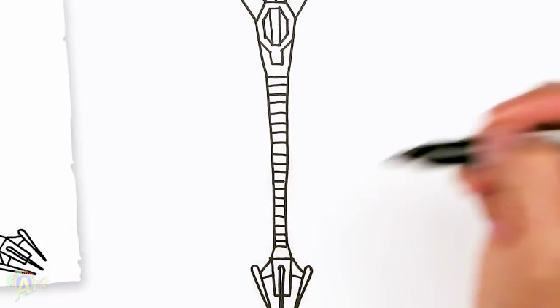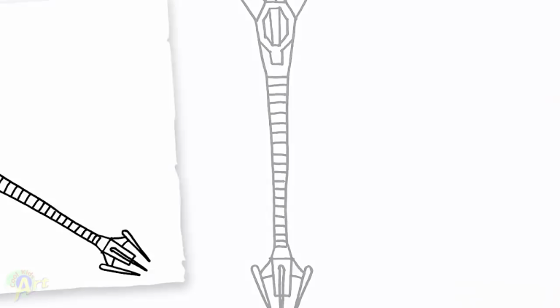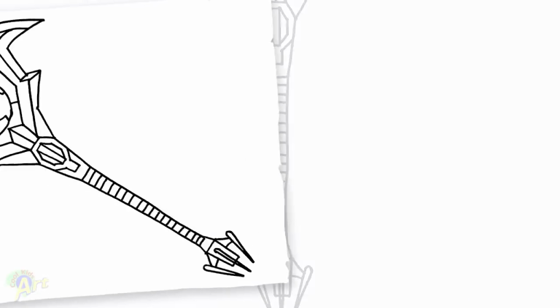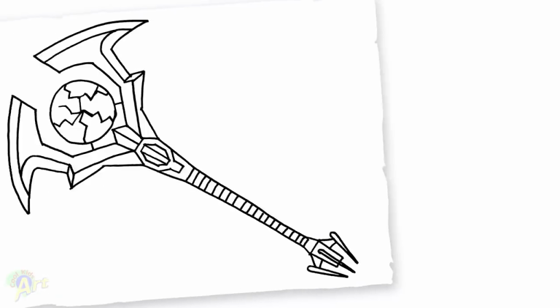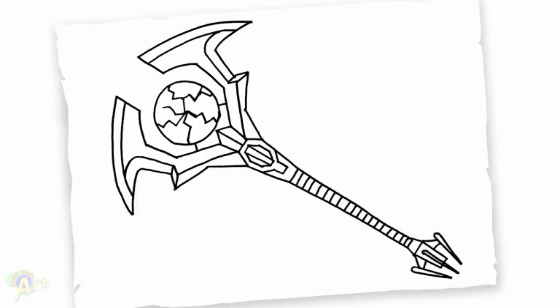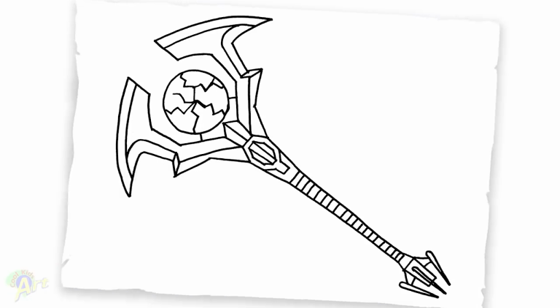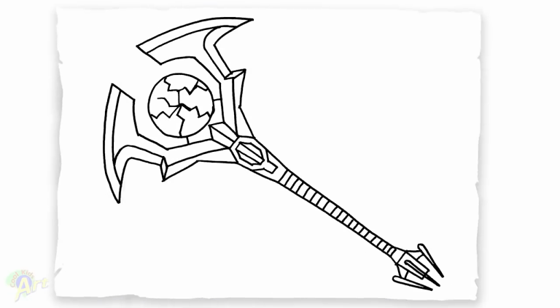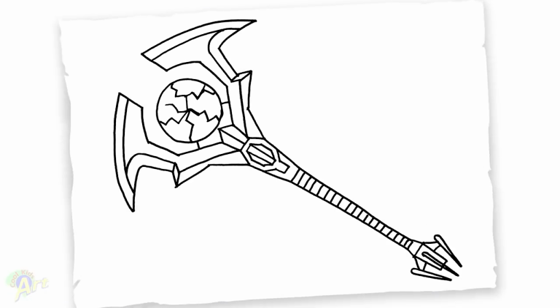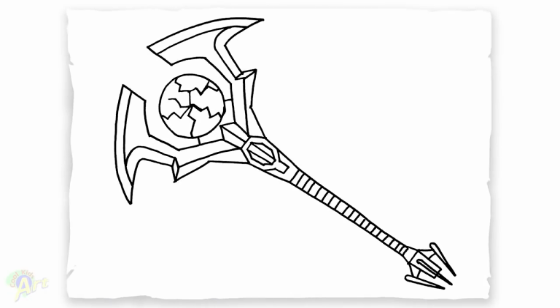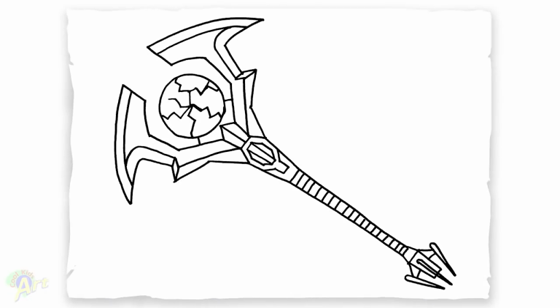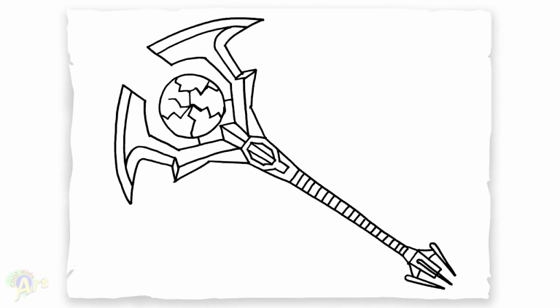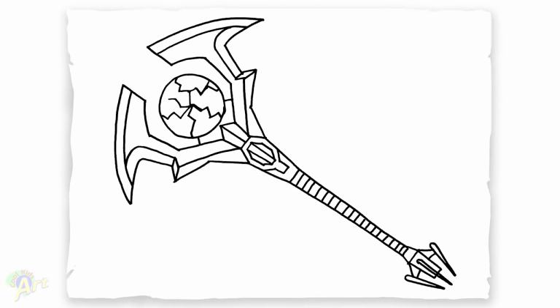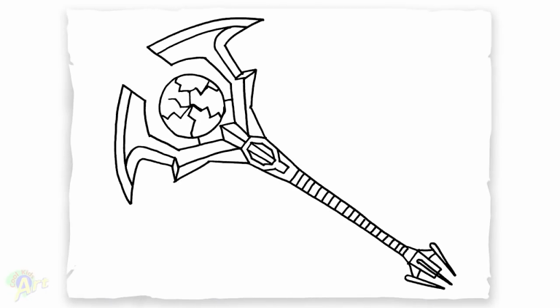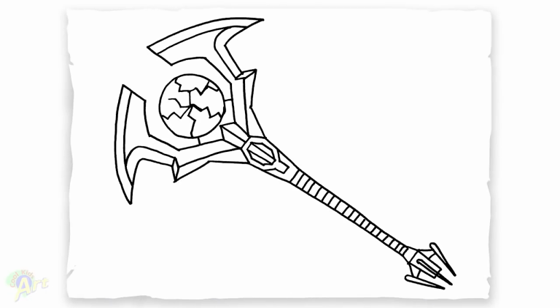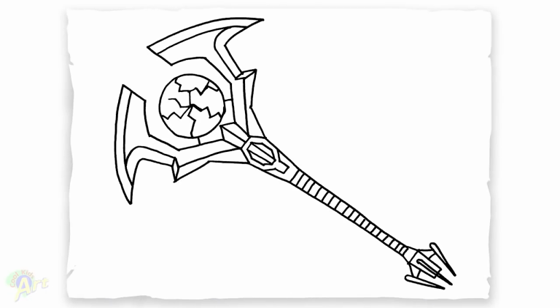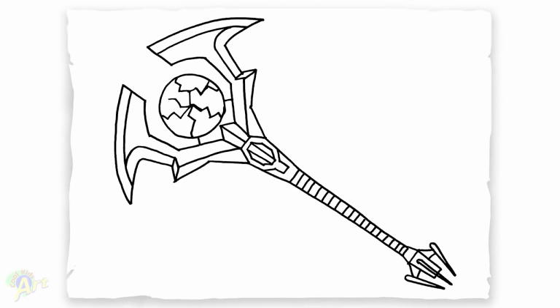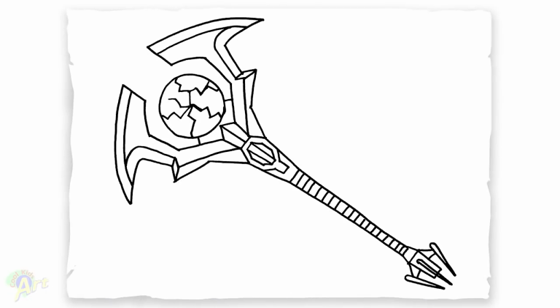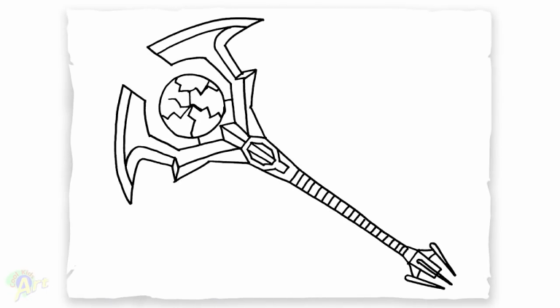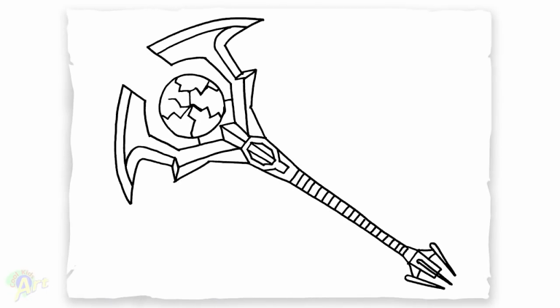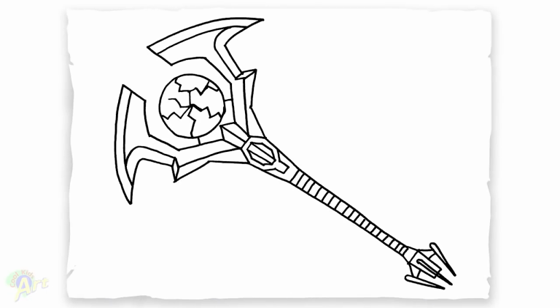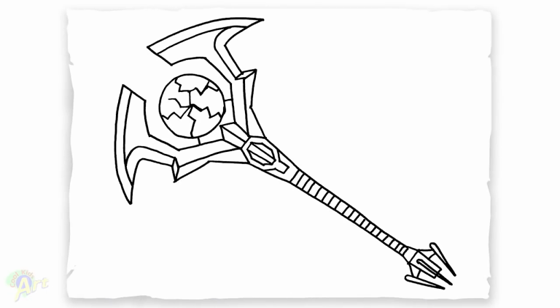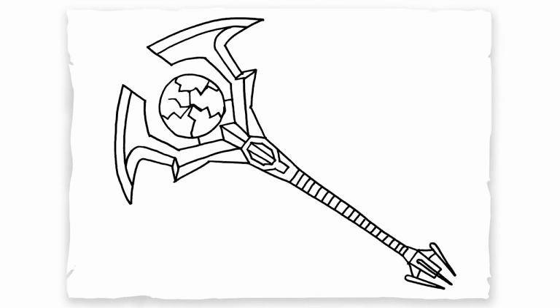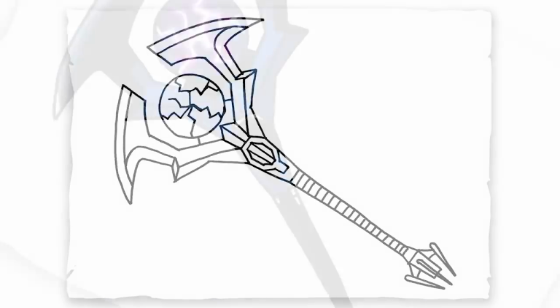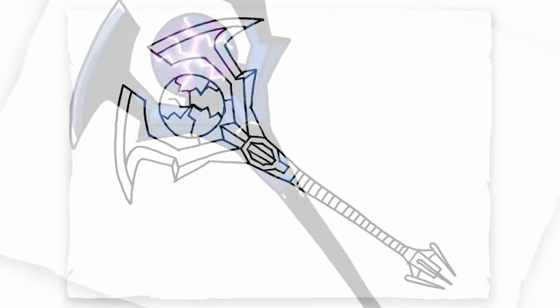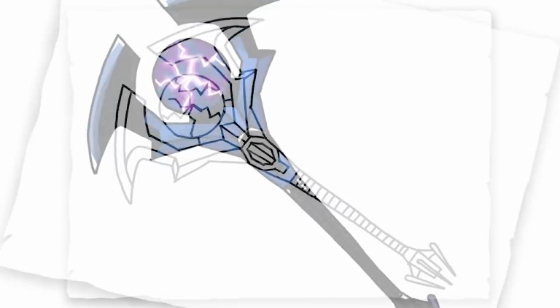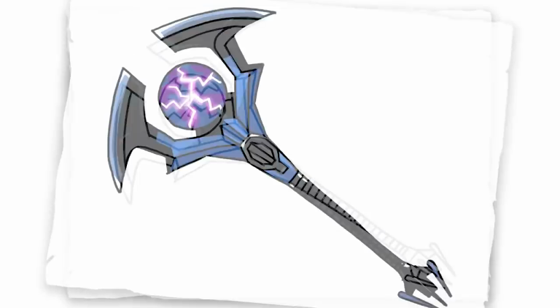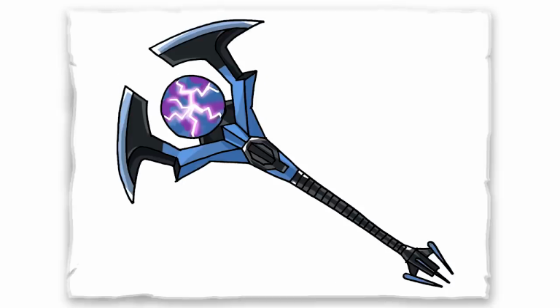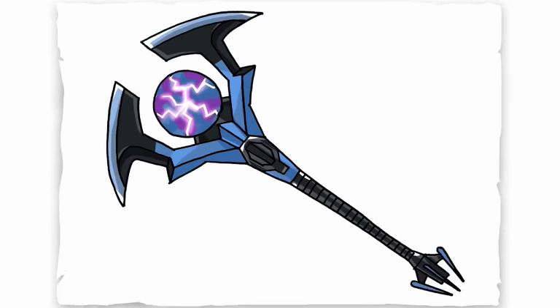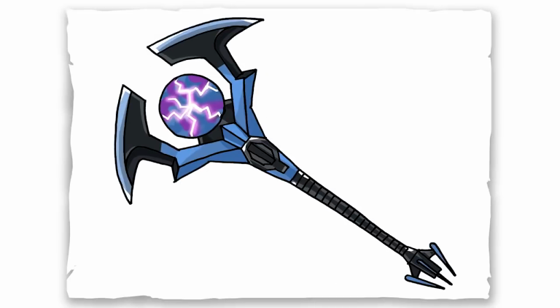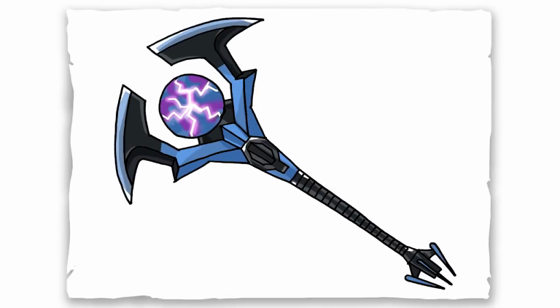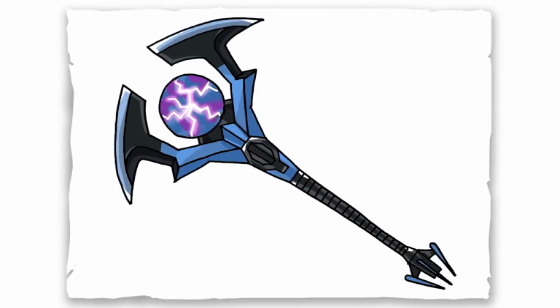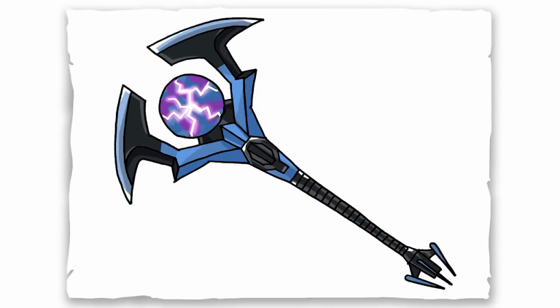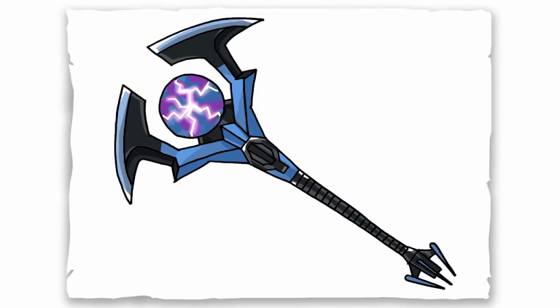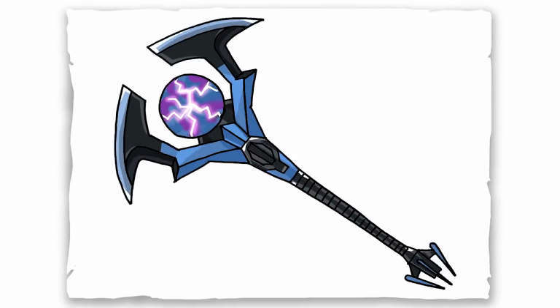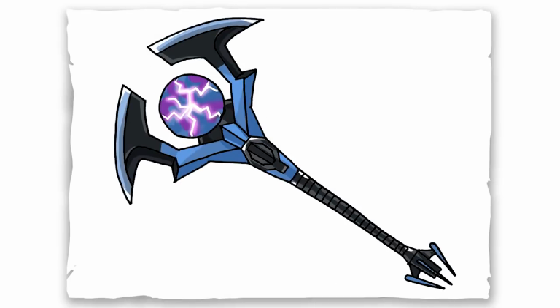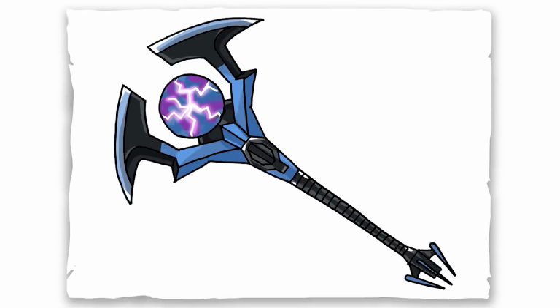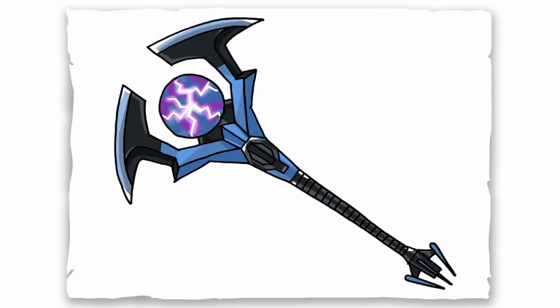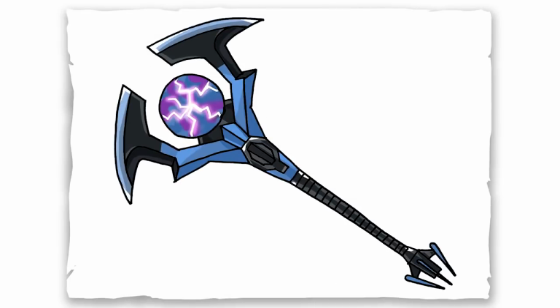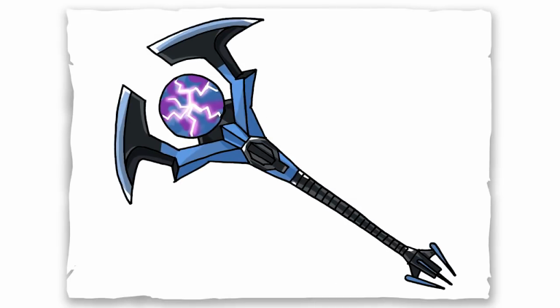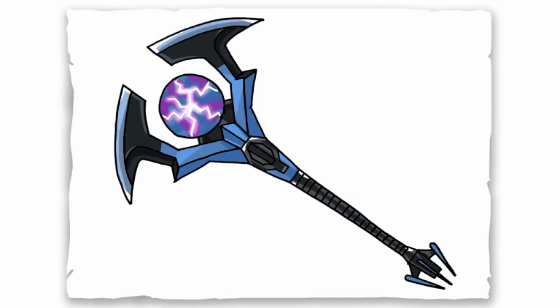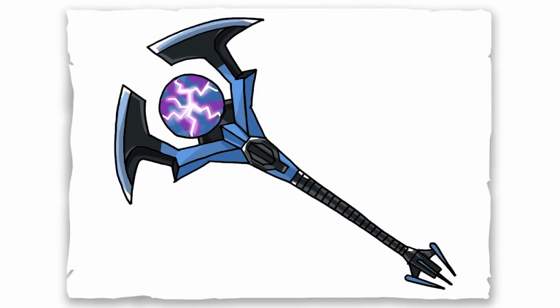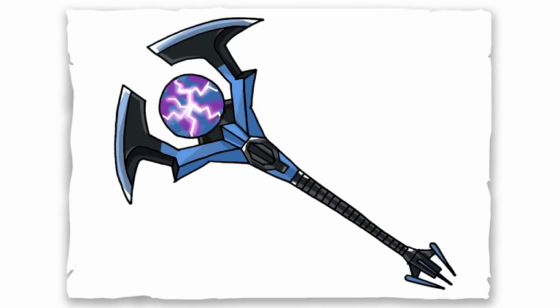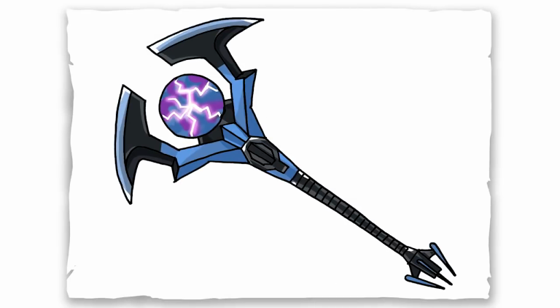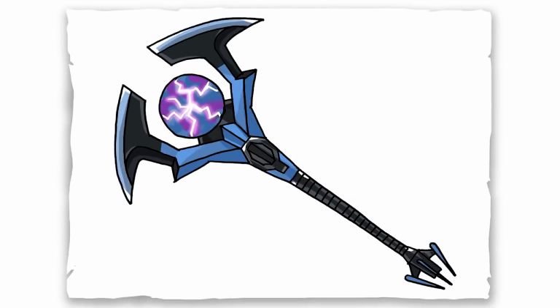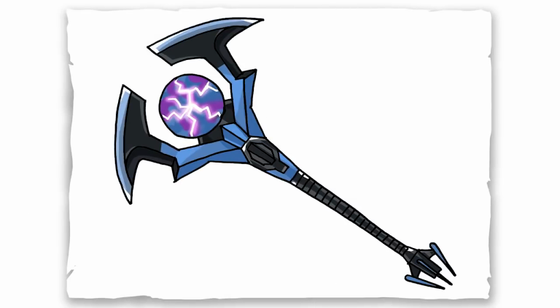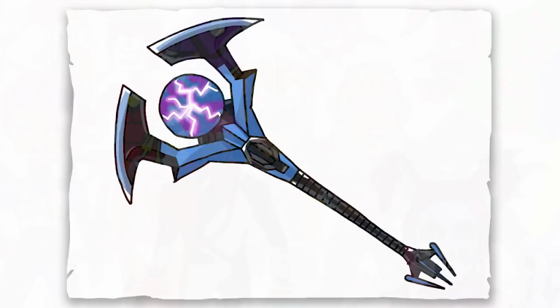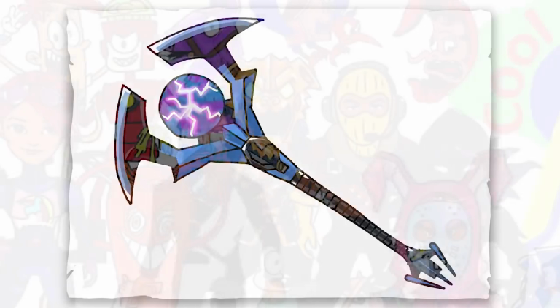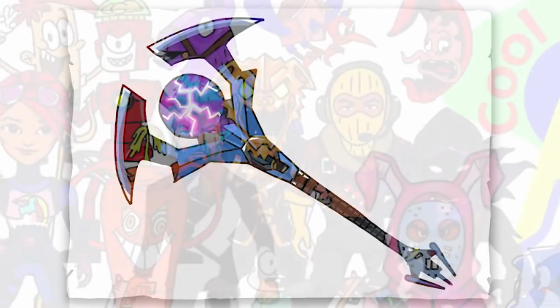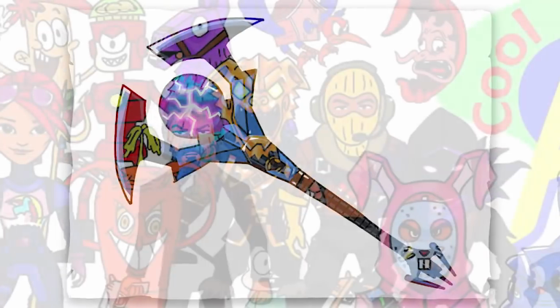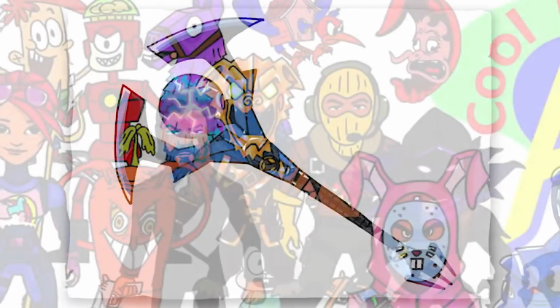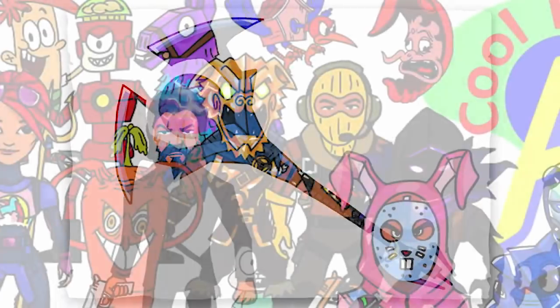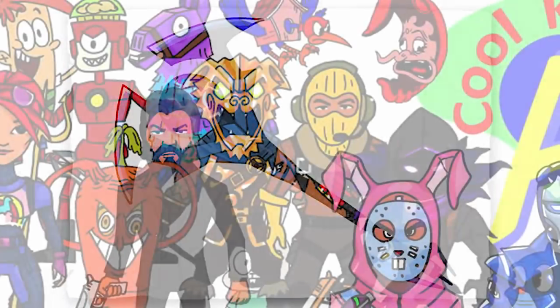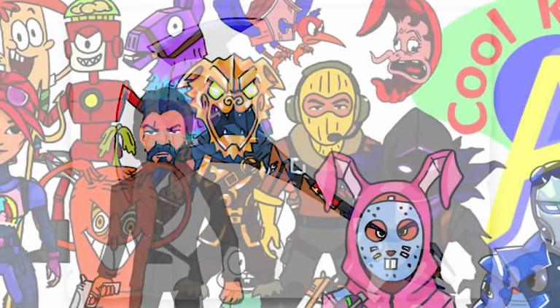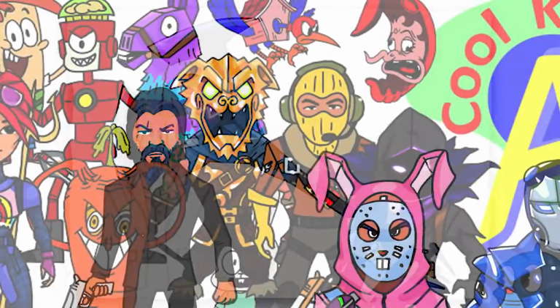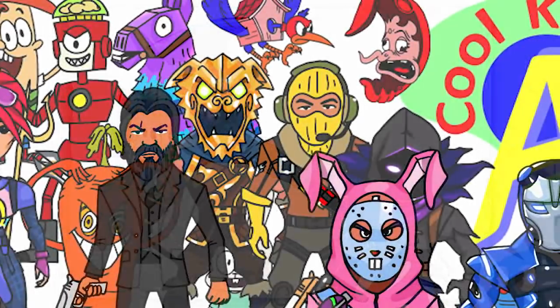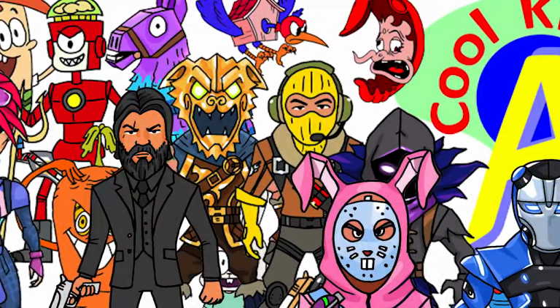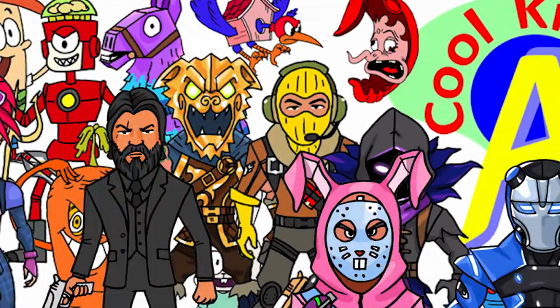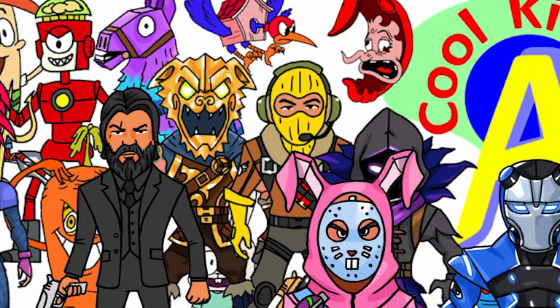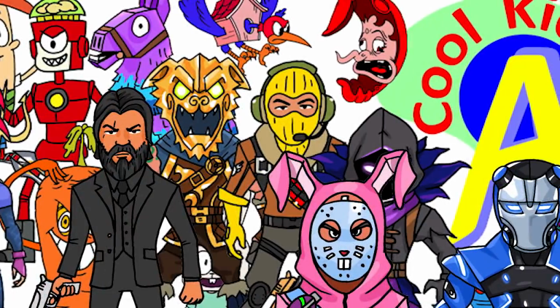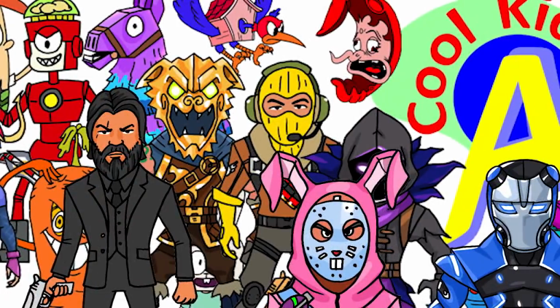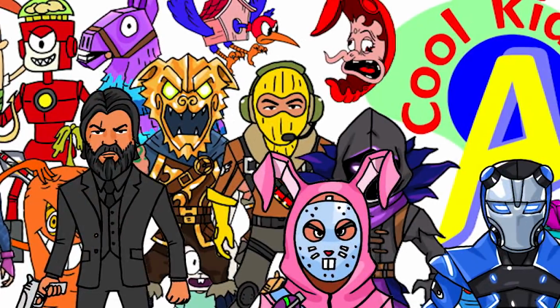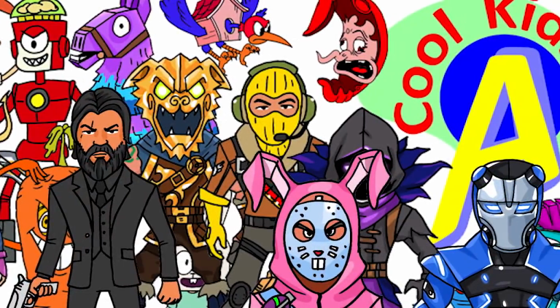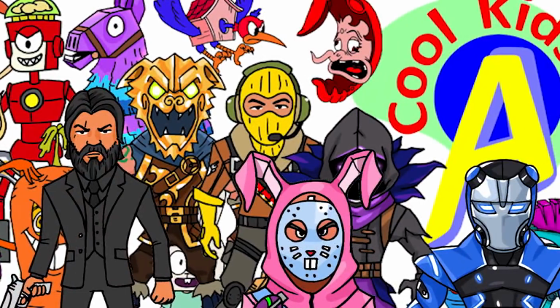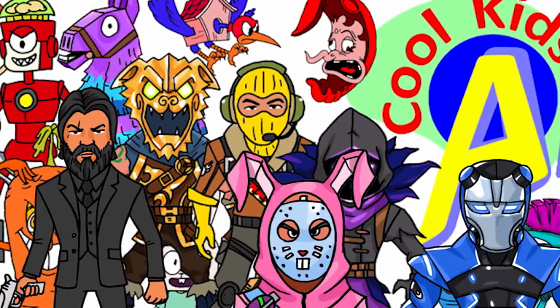And that is it for this Oracle Axe. Hope you guys like the way it turned out. And if you do, please do give me a thumbs up, and I will see you next time.